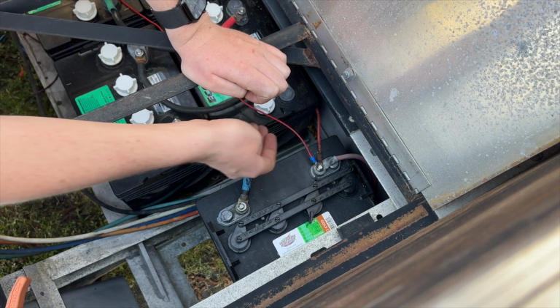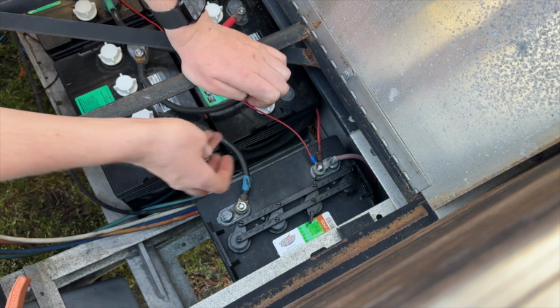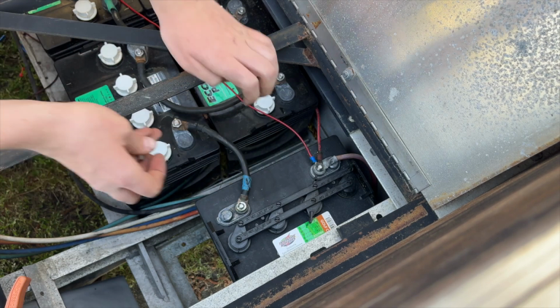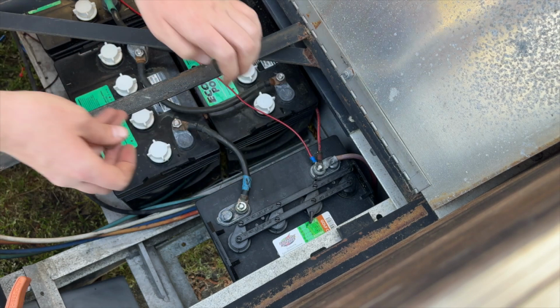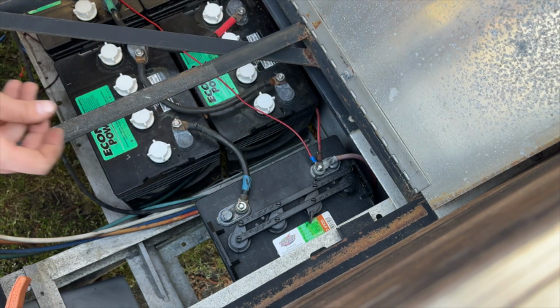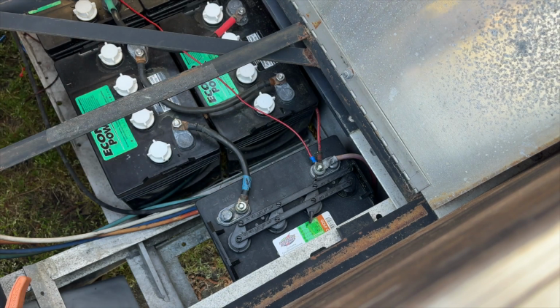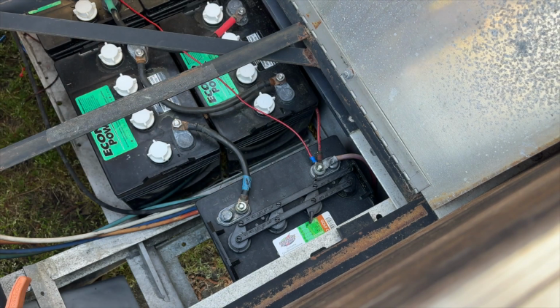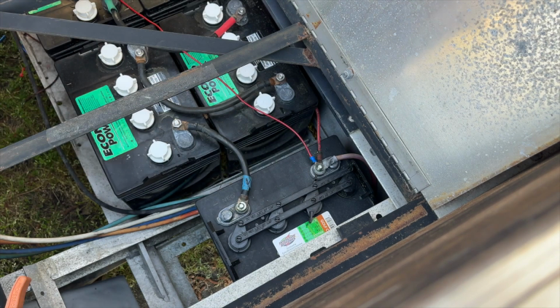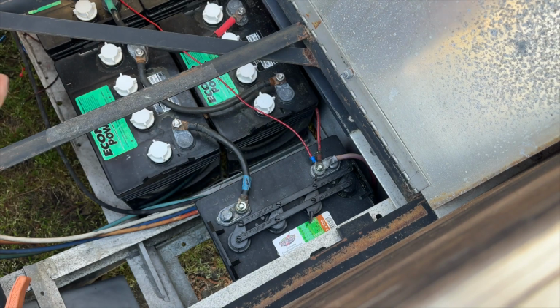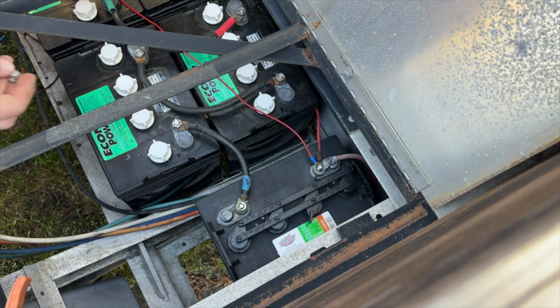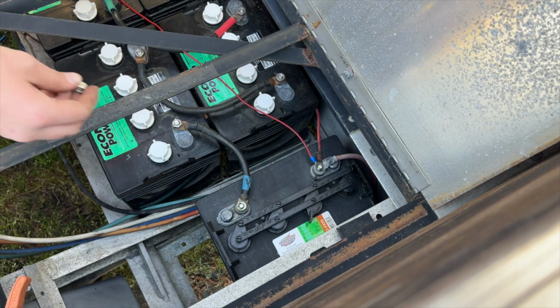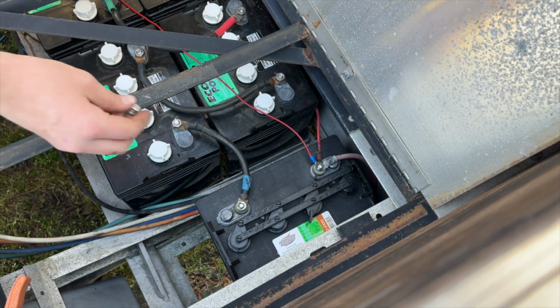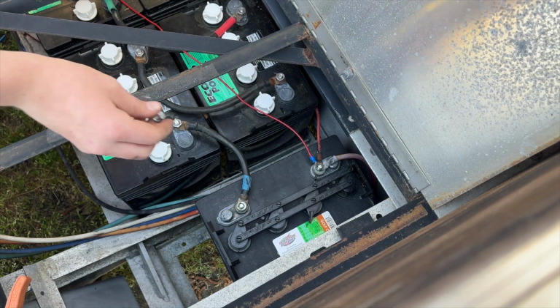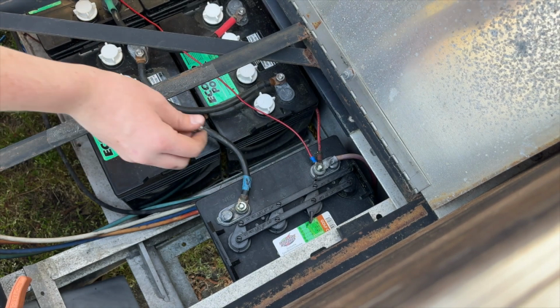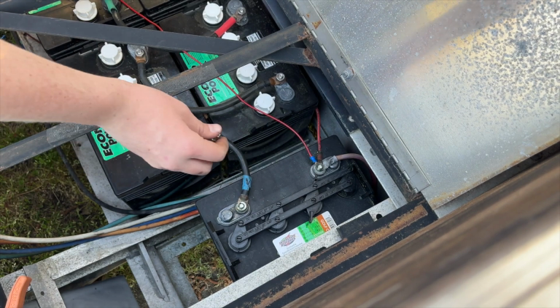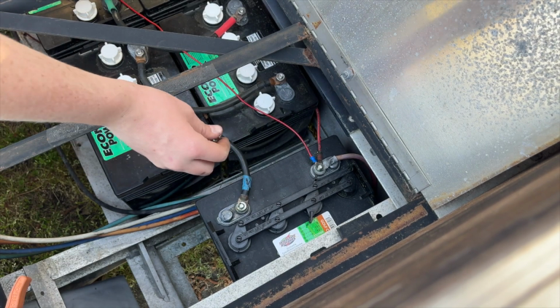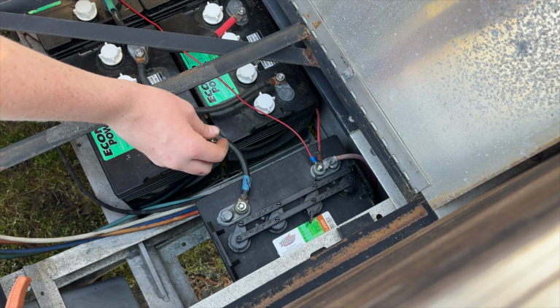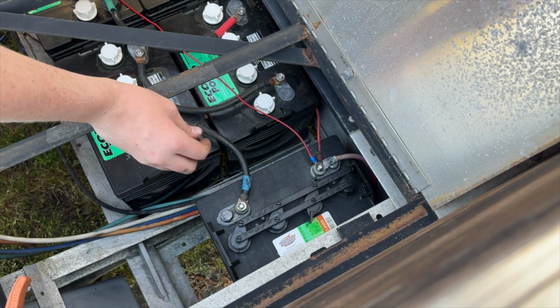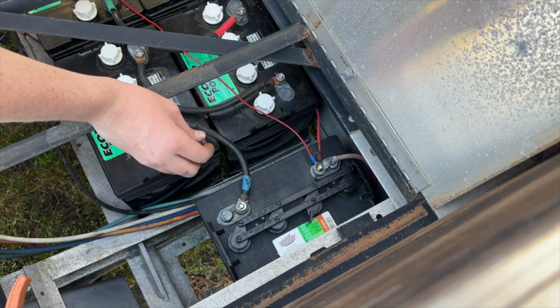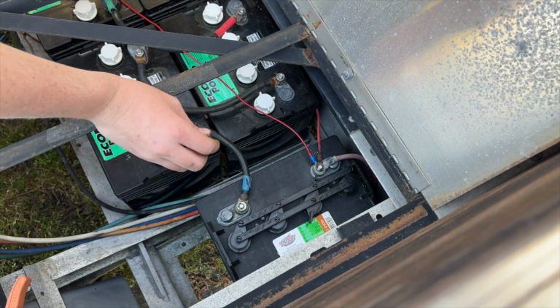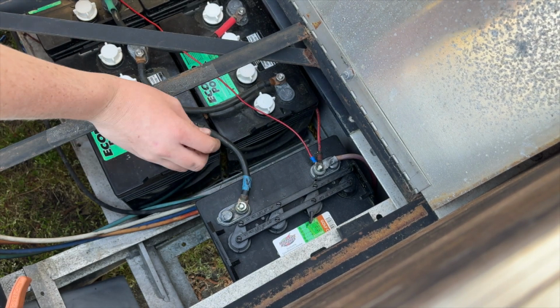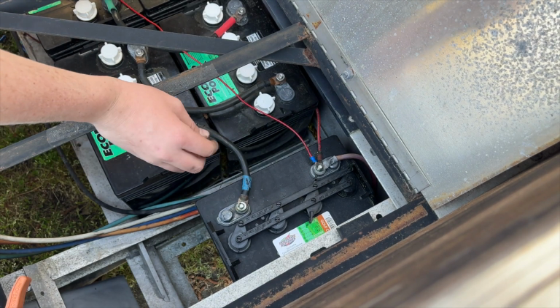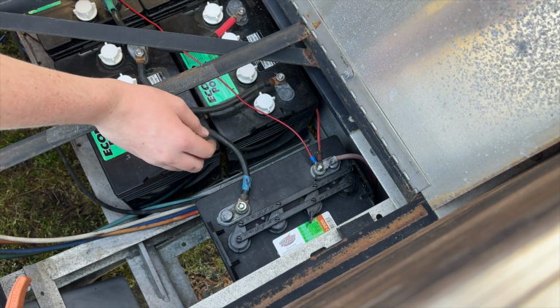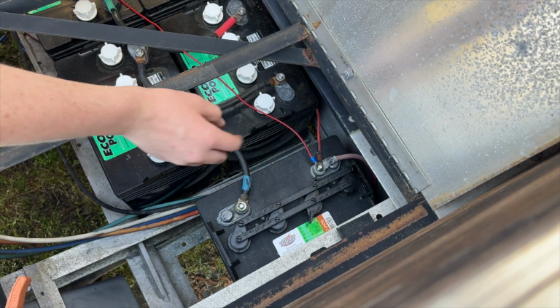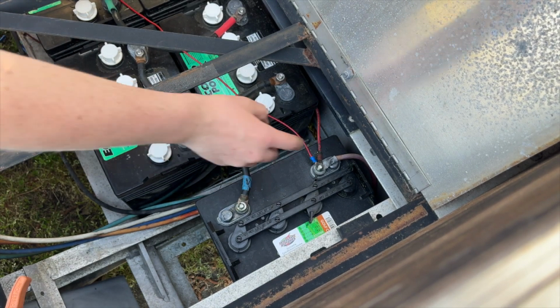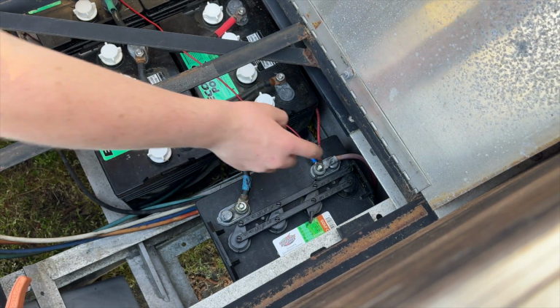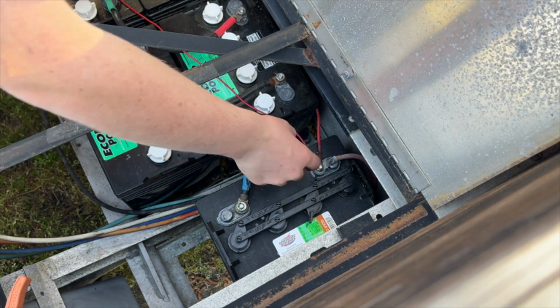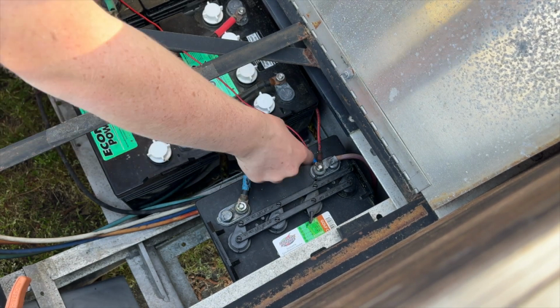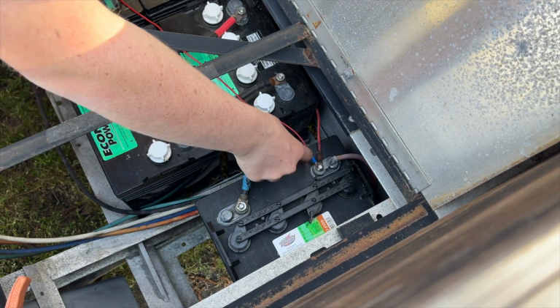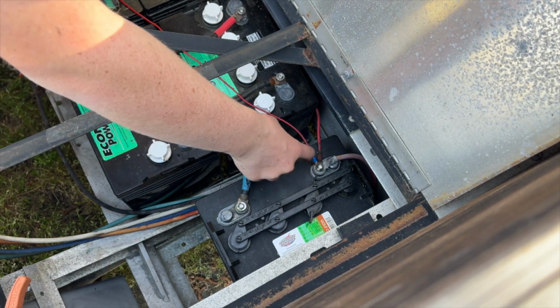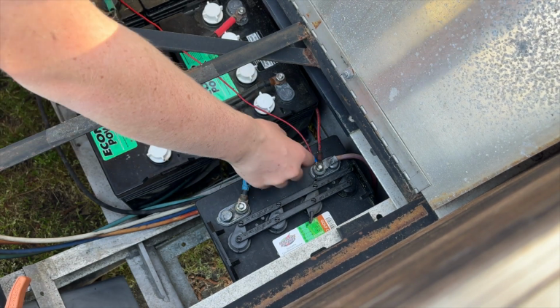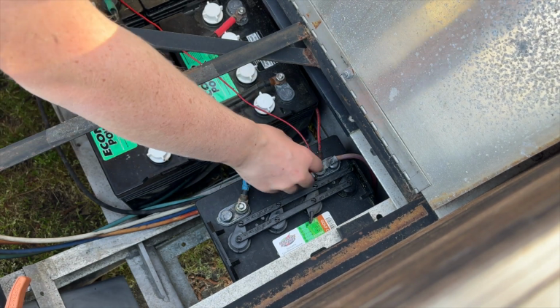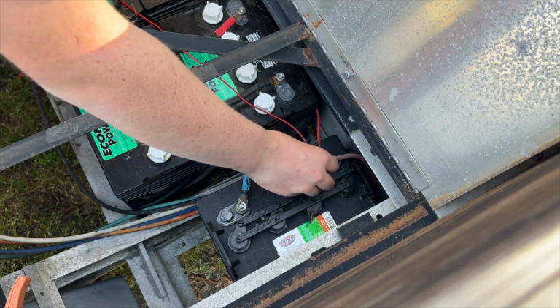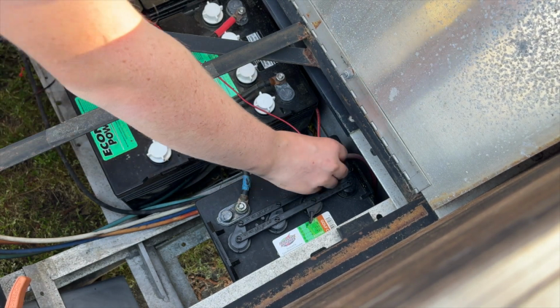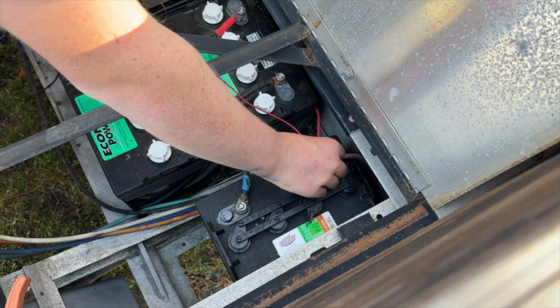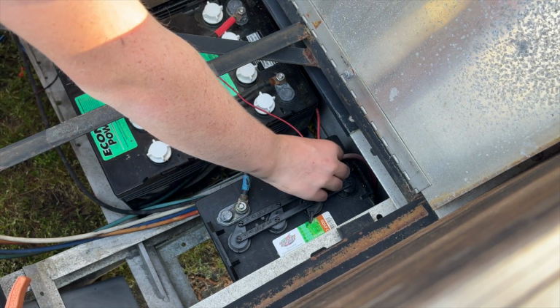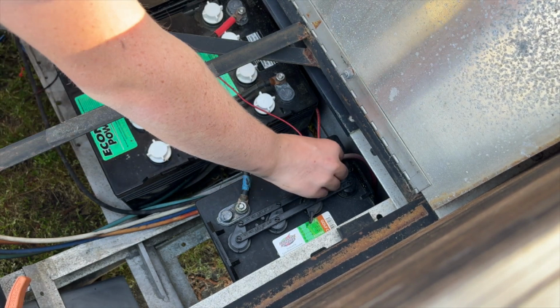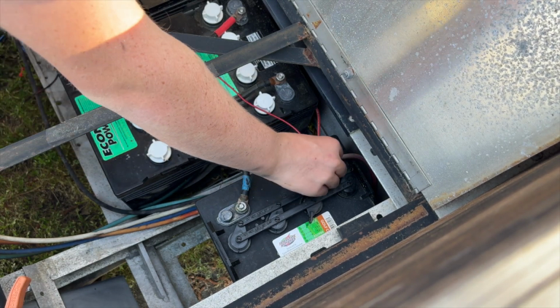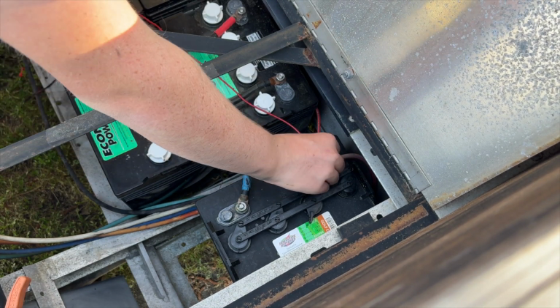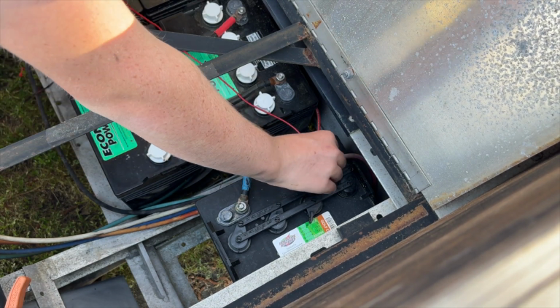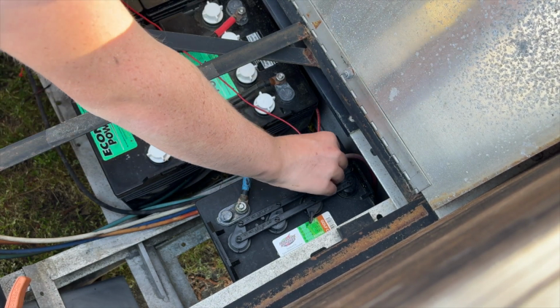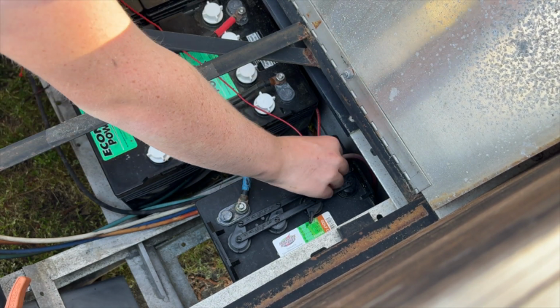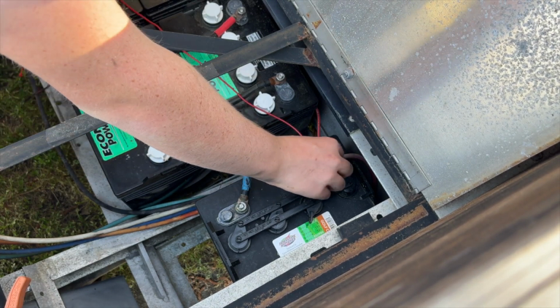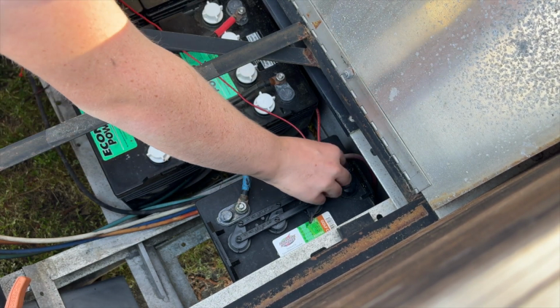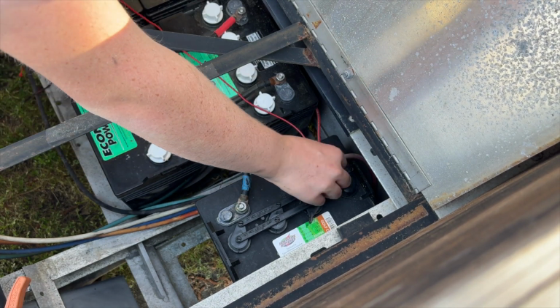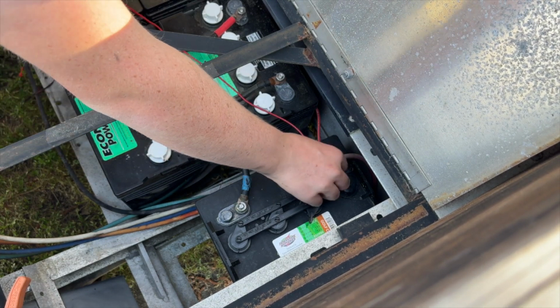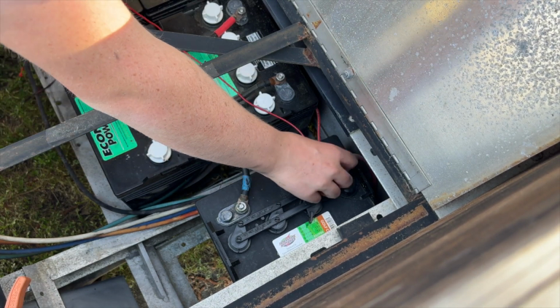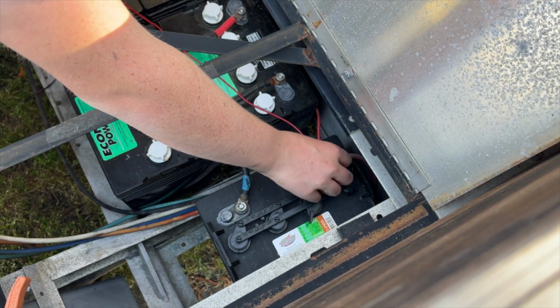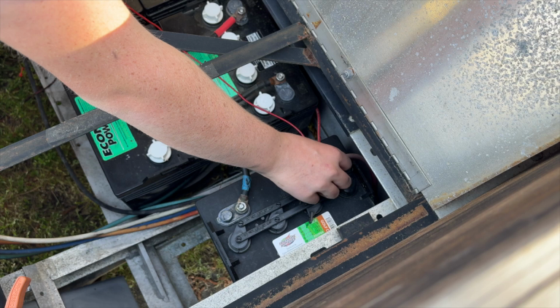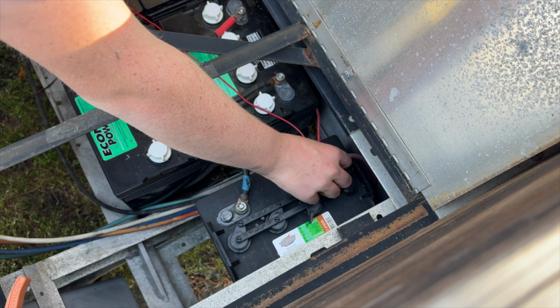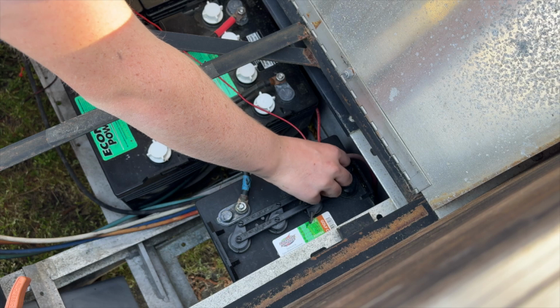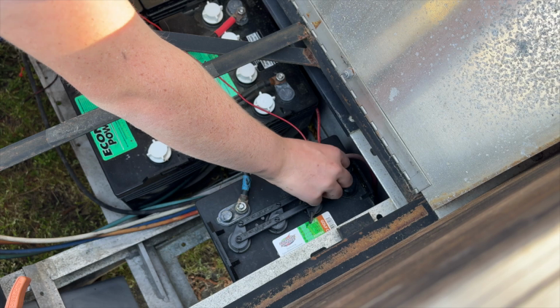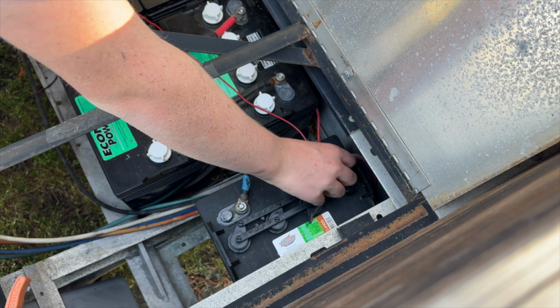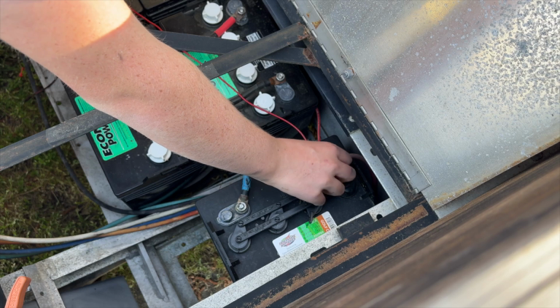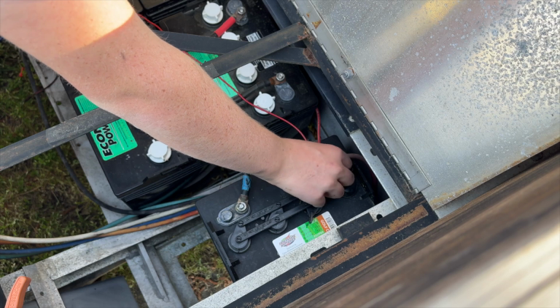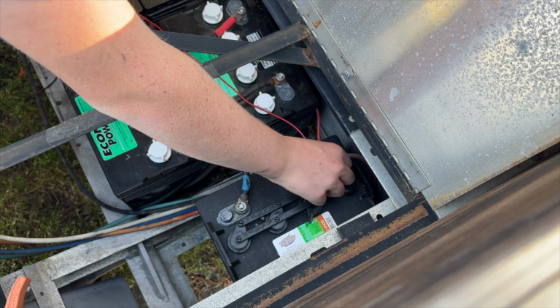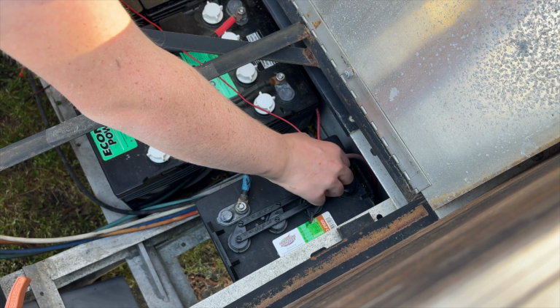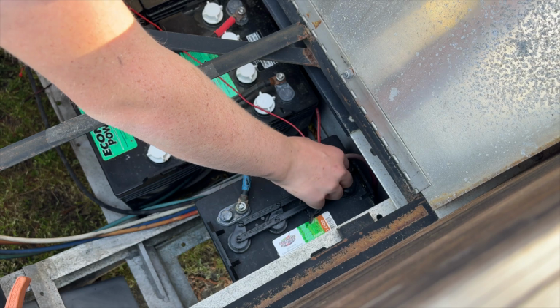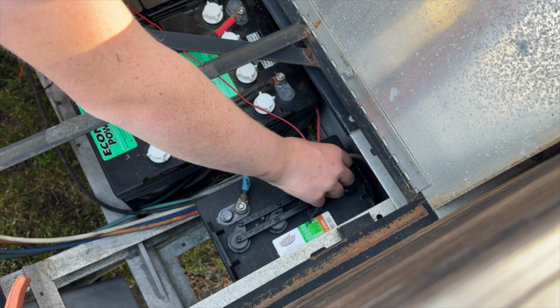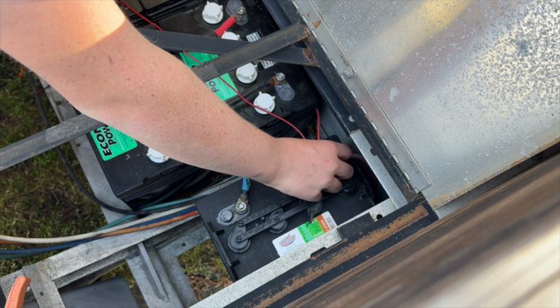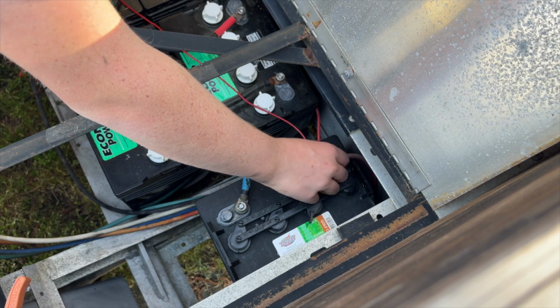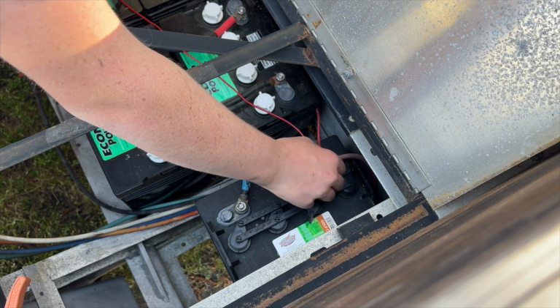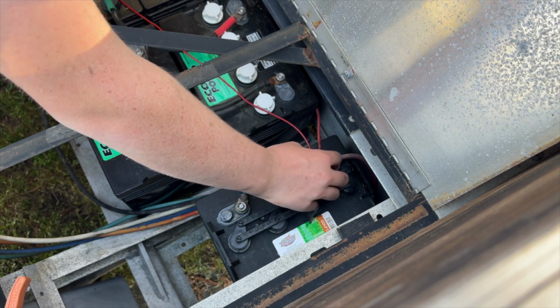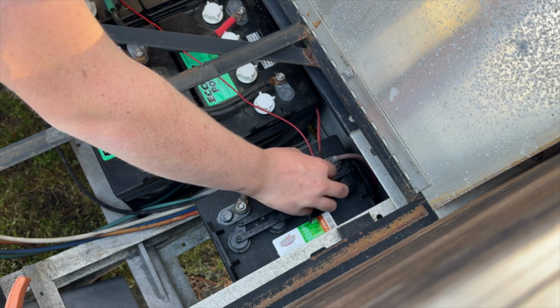If it makes a little spark when you first connect that 48-volt main positive to the voltage reducer, don't worry about it — they always do that.